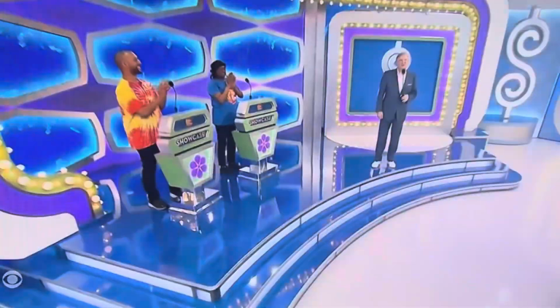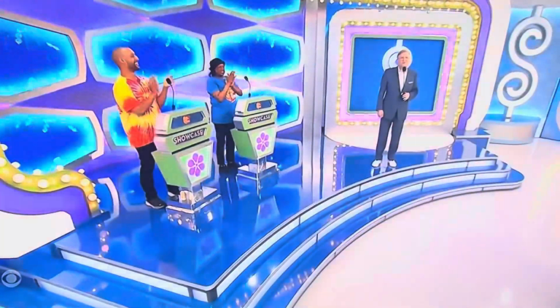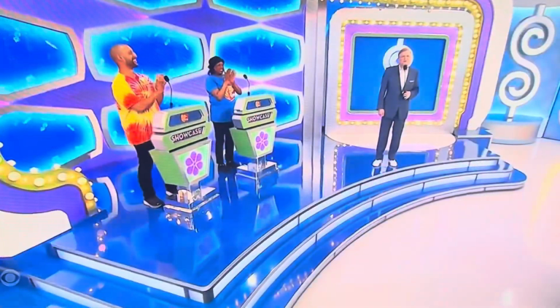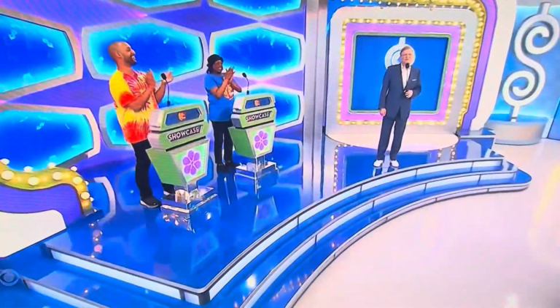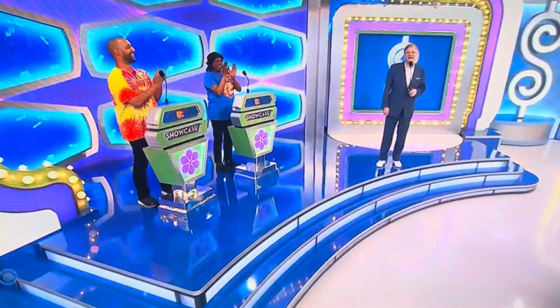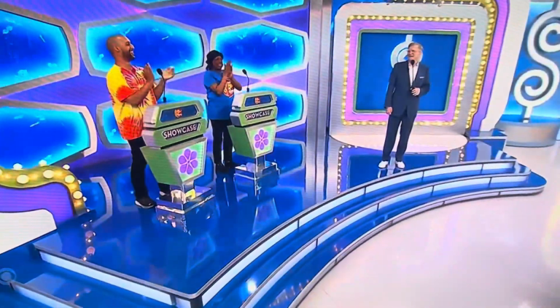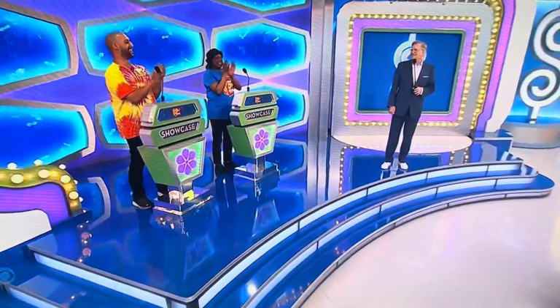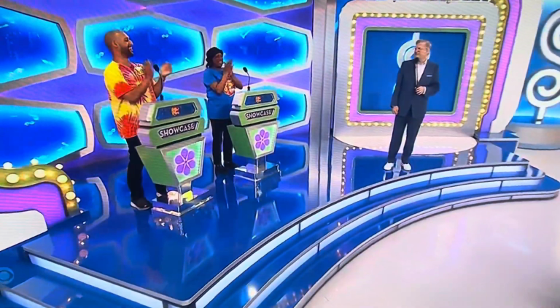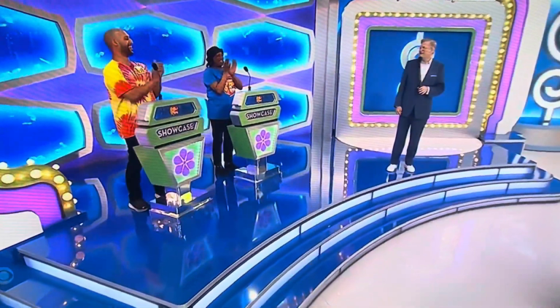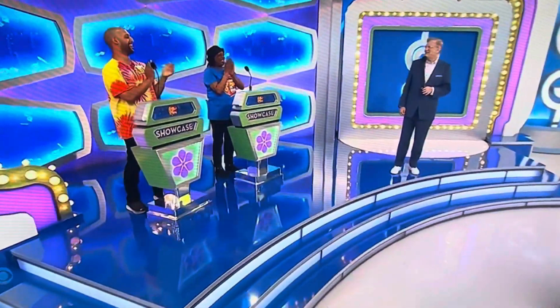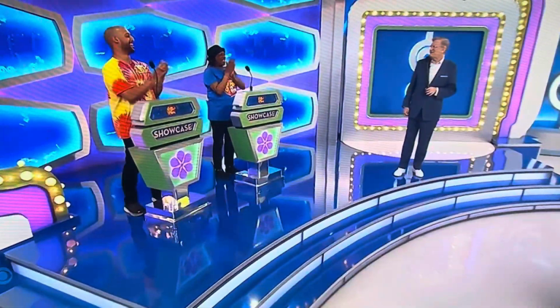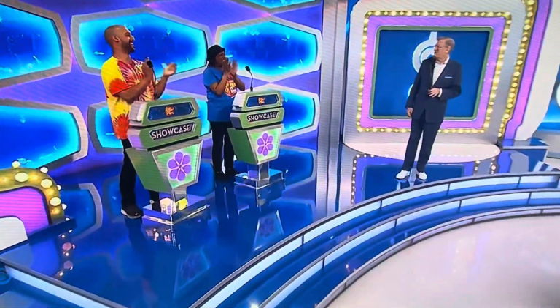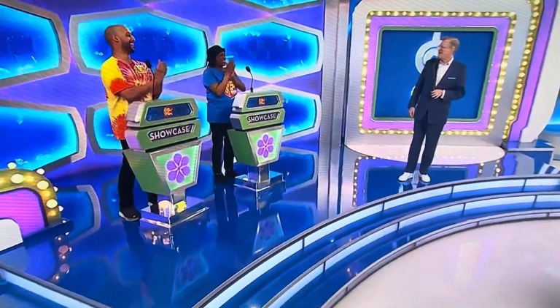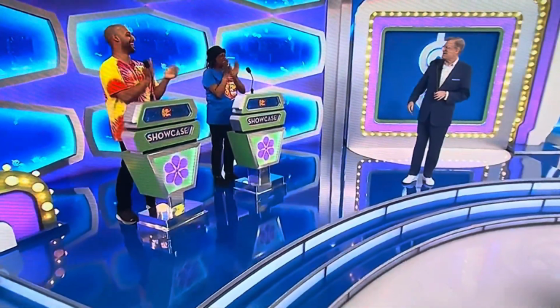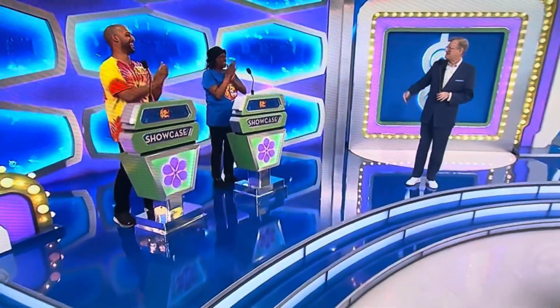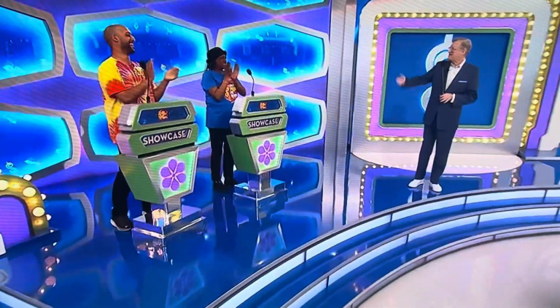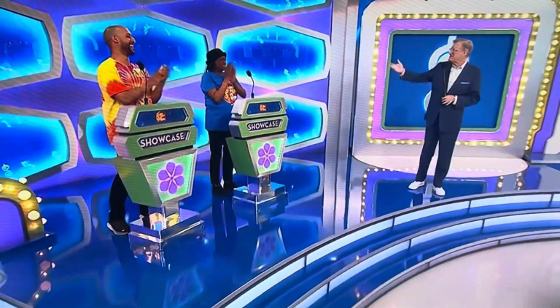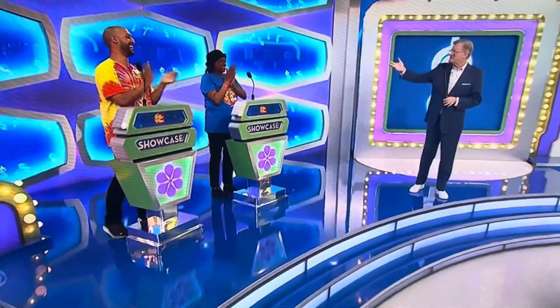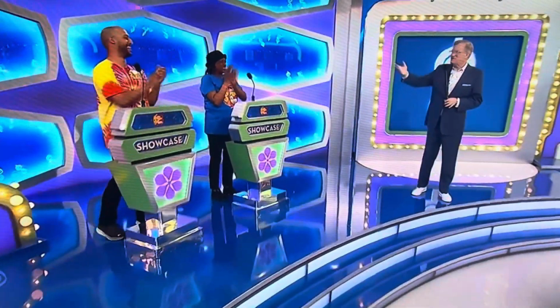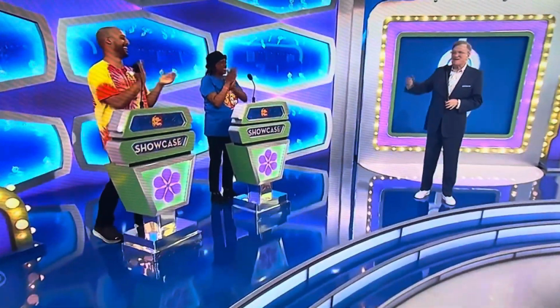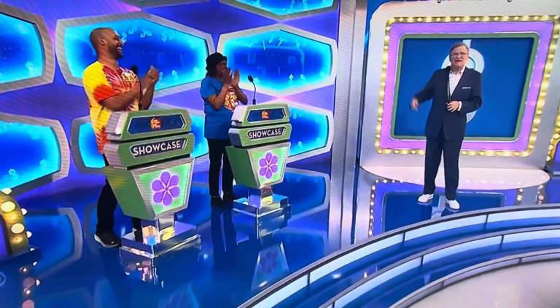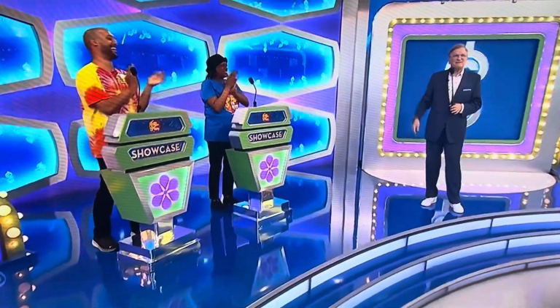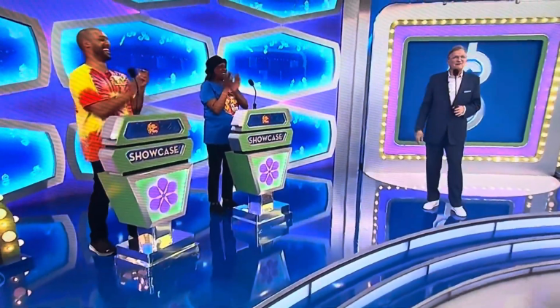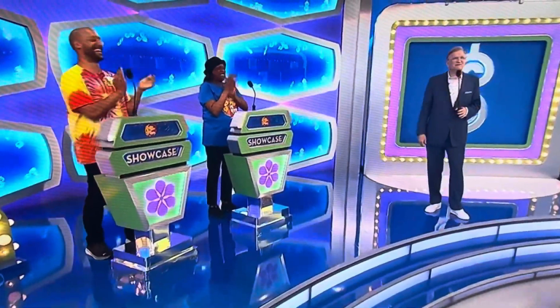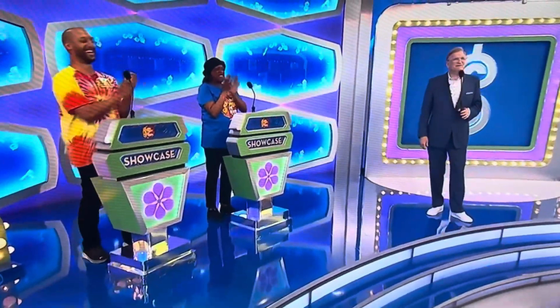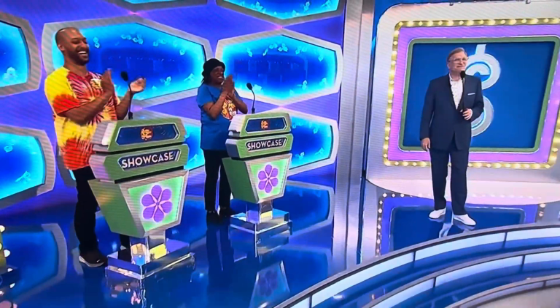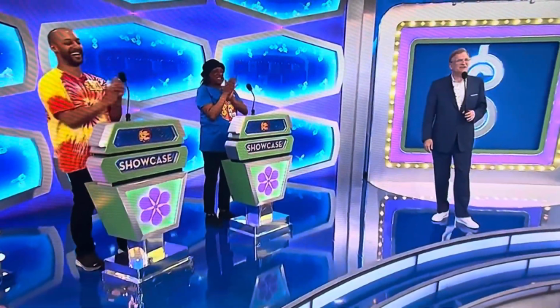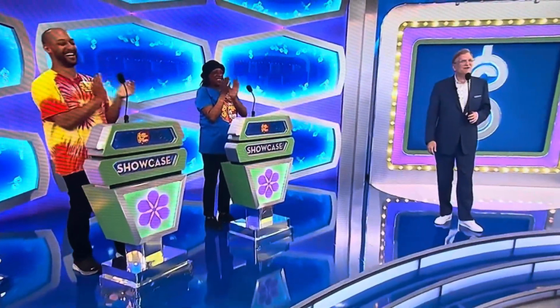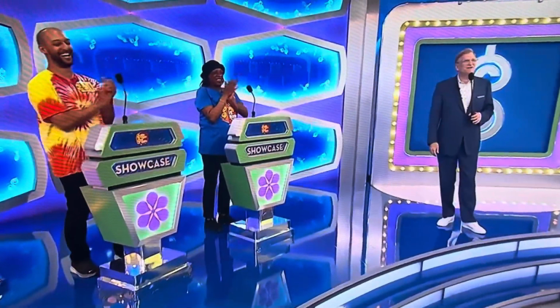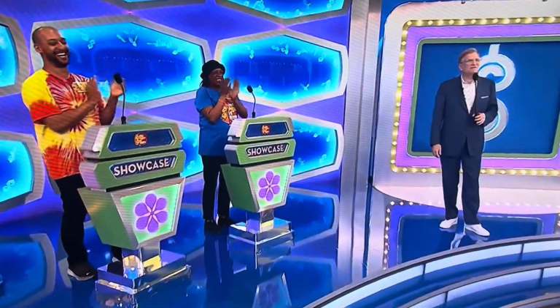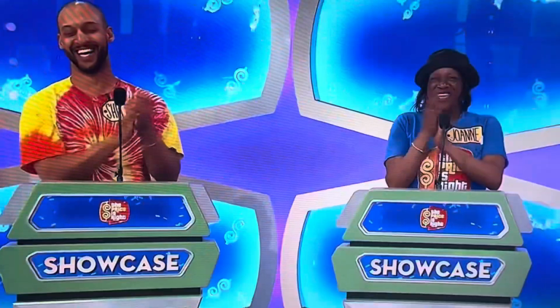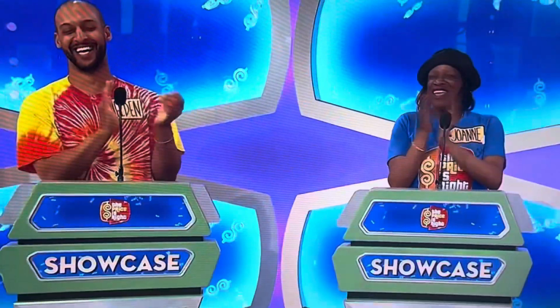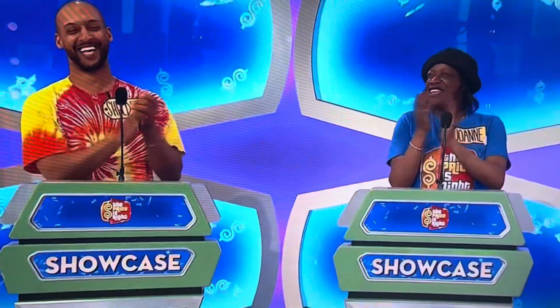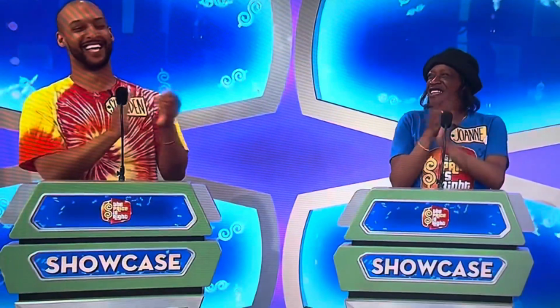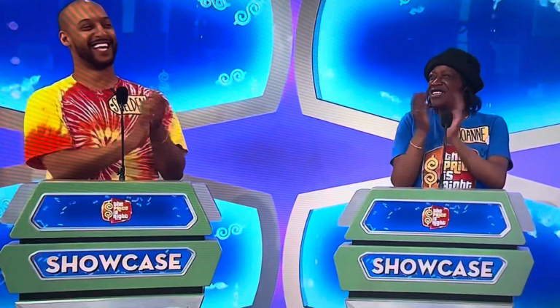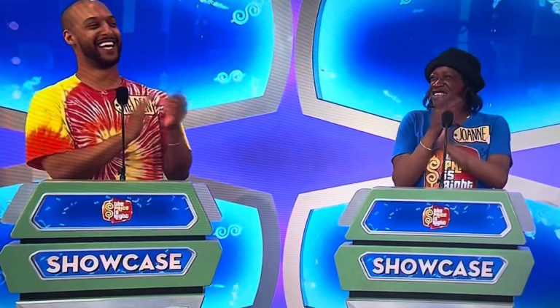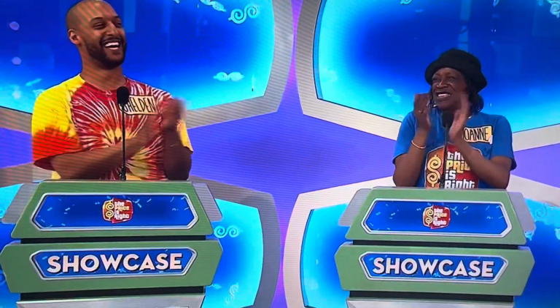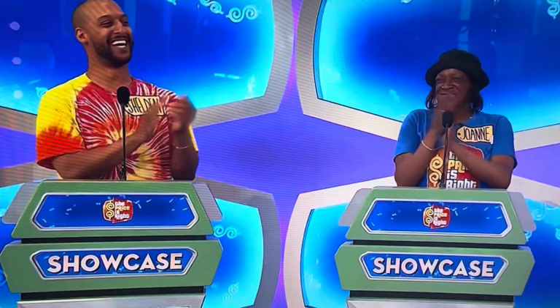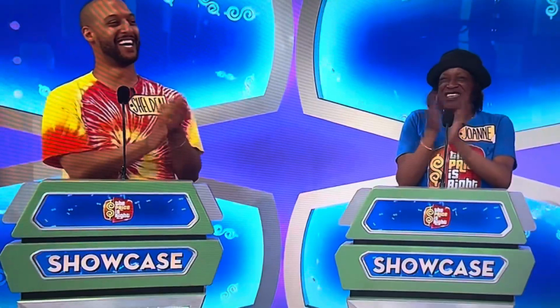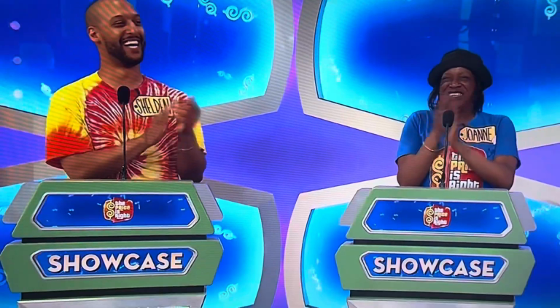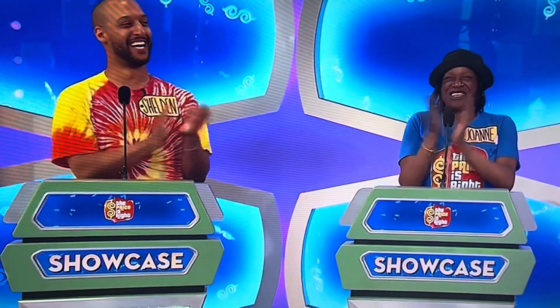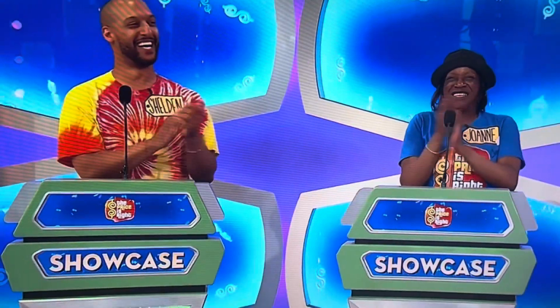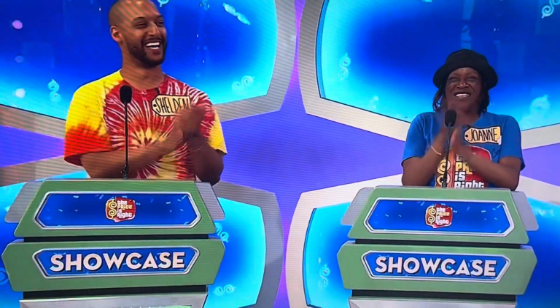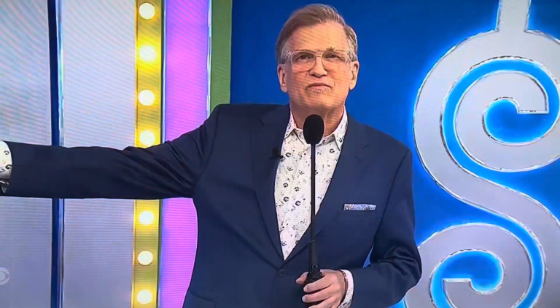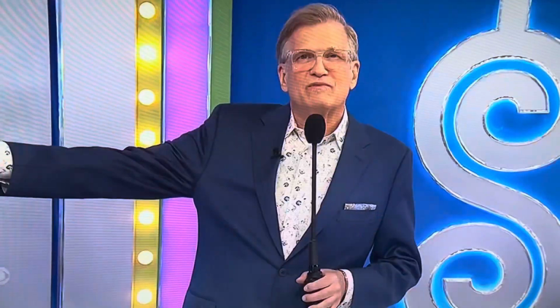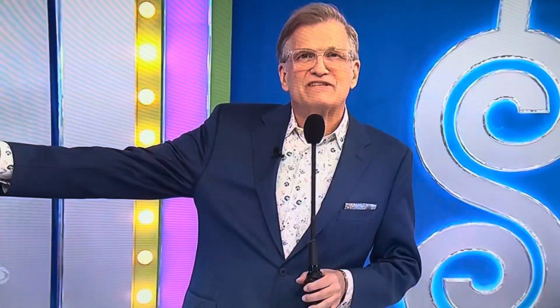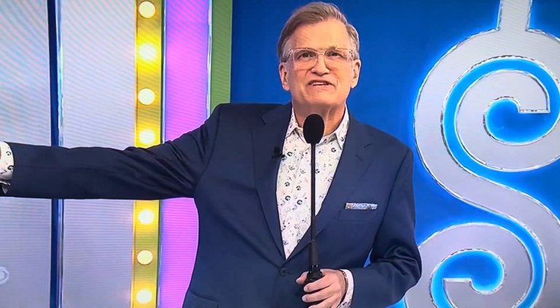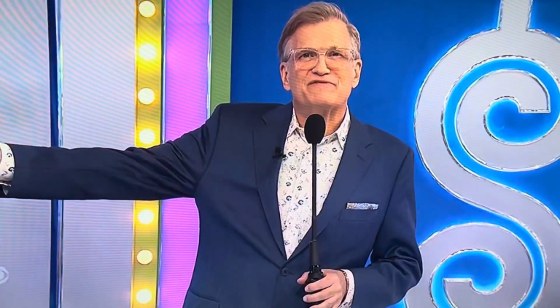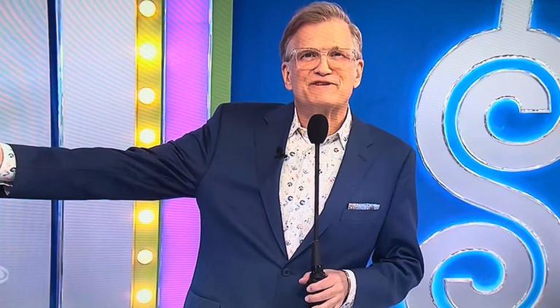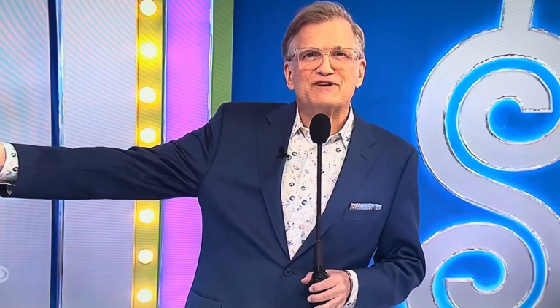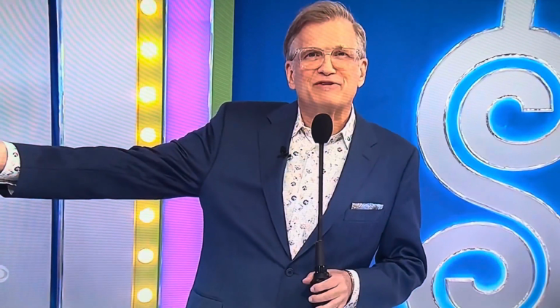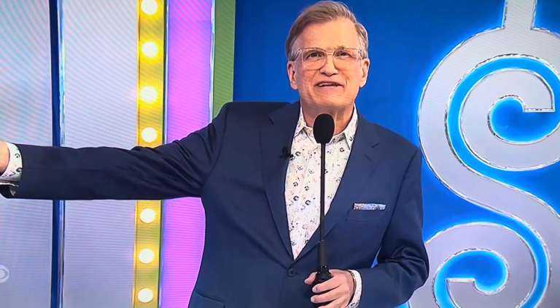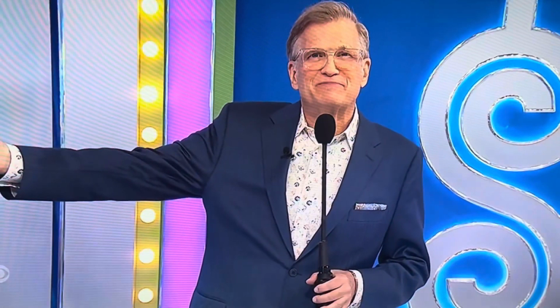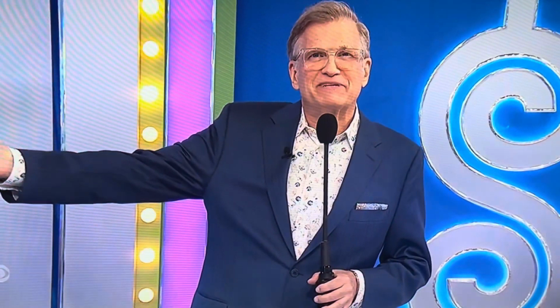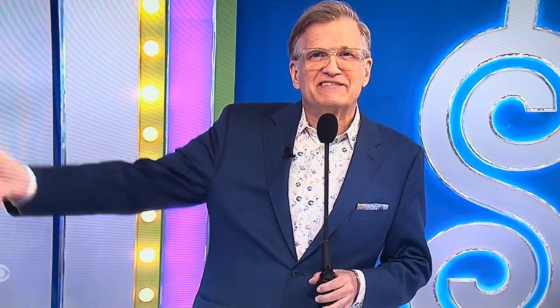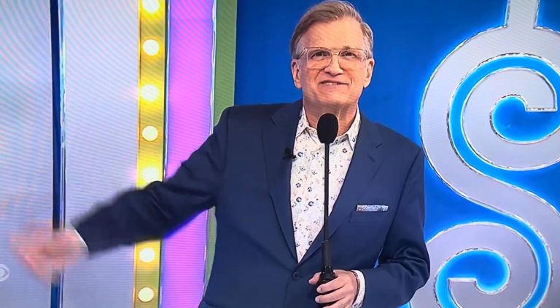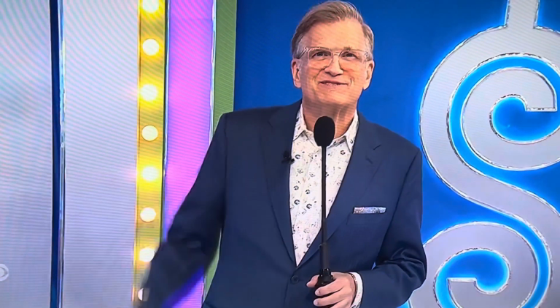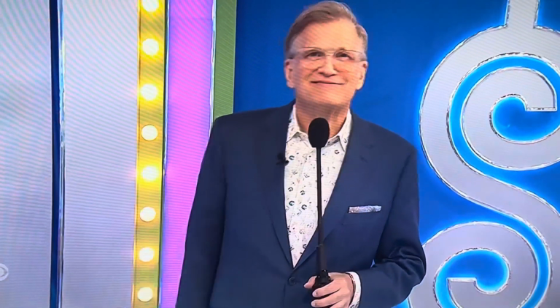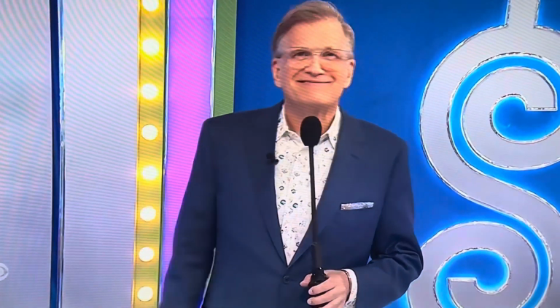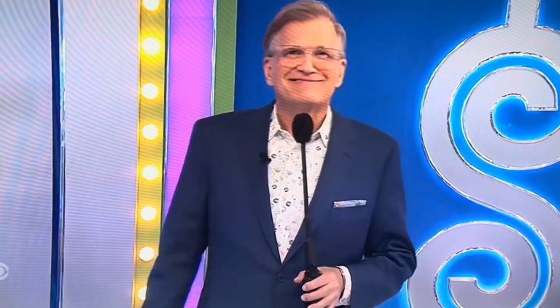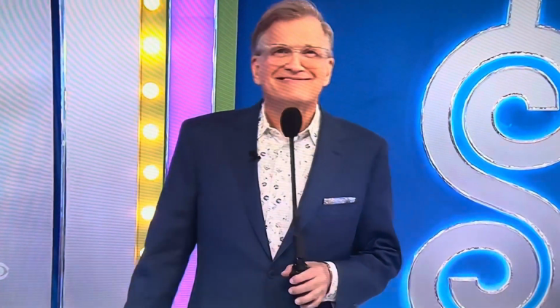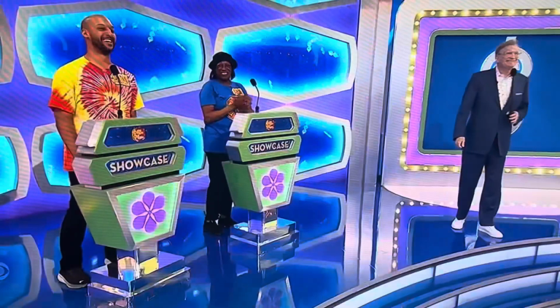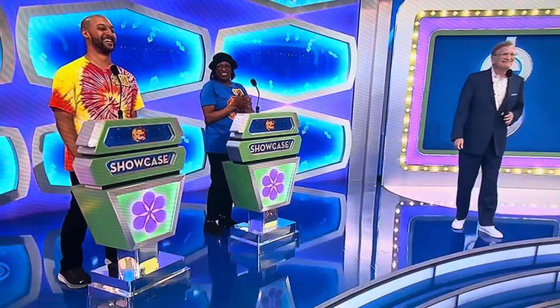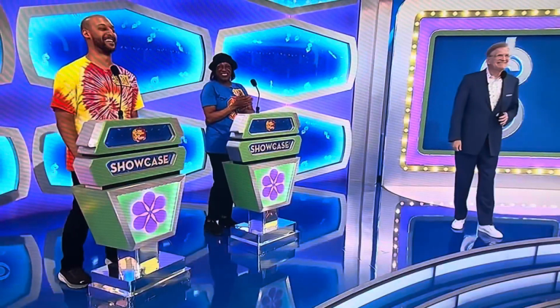Welcome back, everybody. Sheldon, Joanne, welcome to the show. George, let's see the first showcase, please. You got it, Drew.